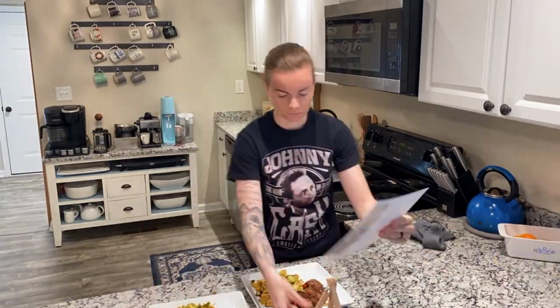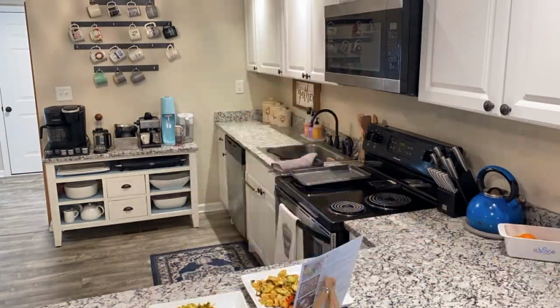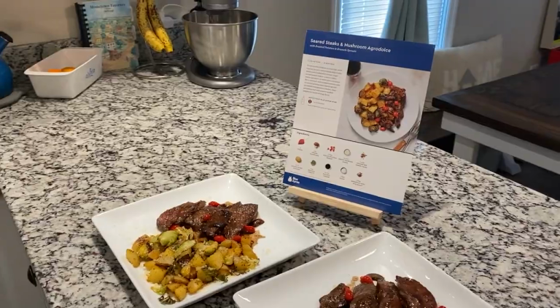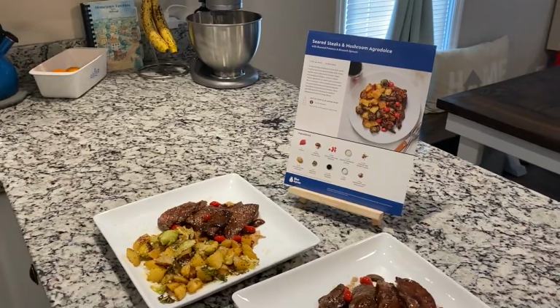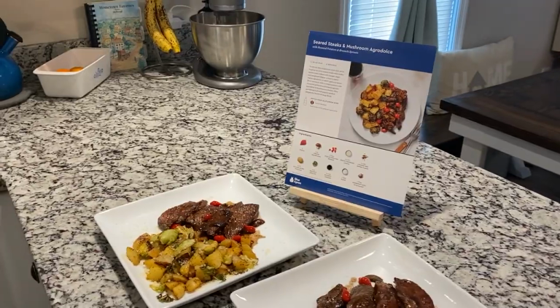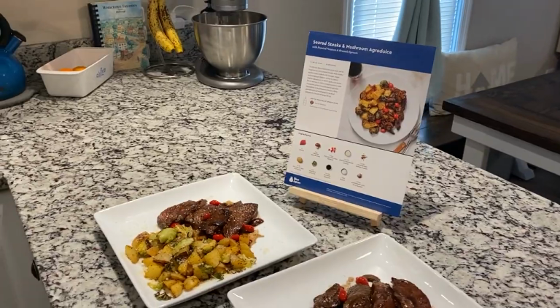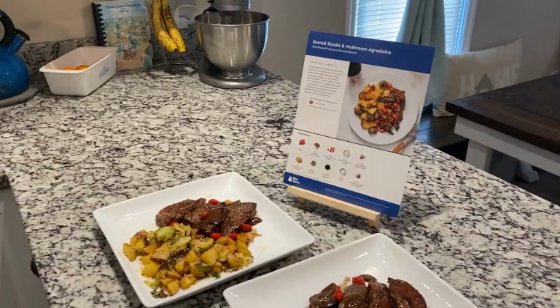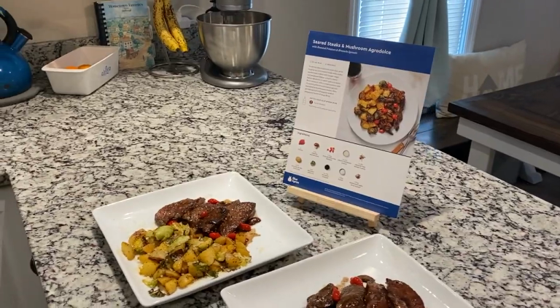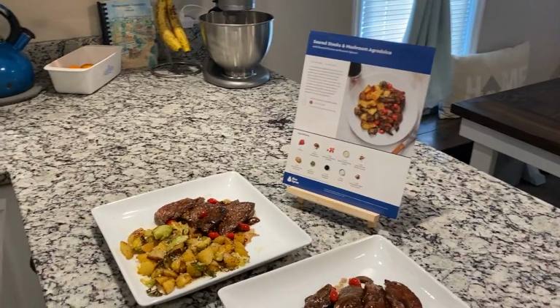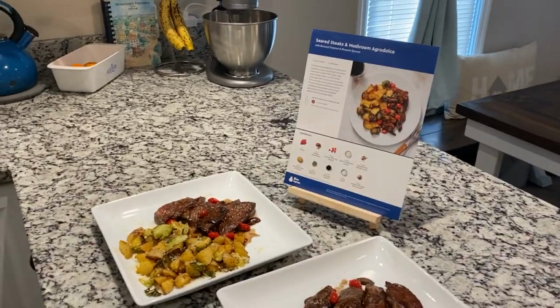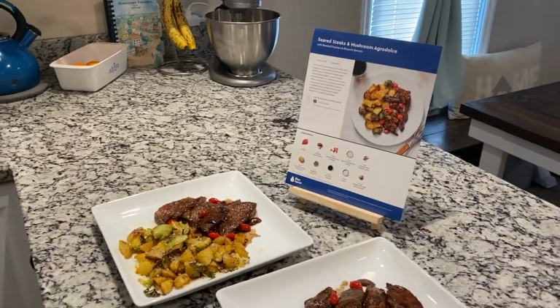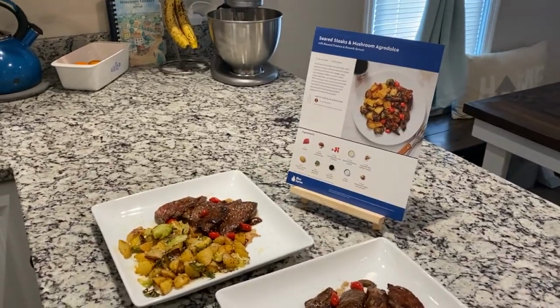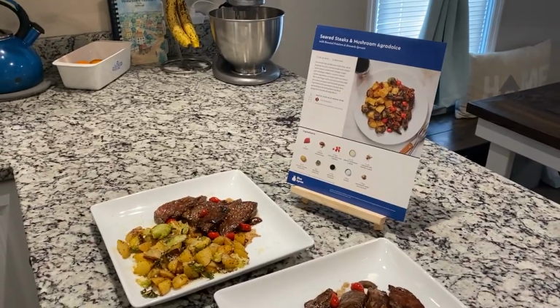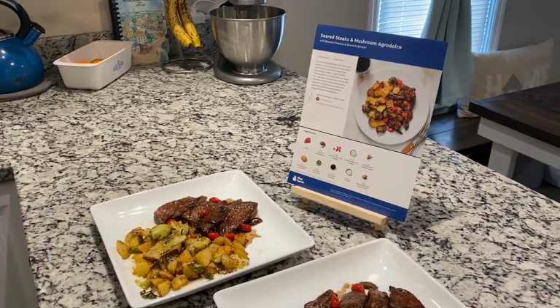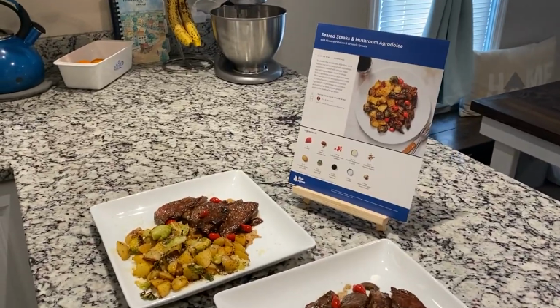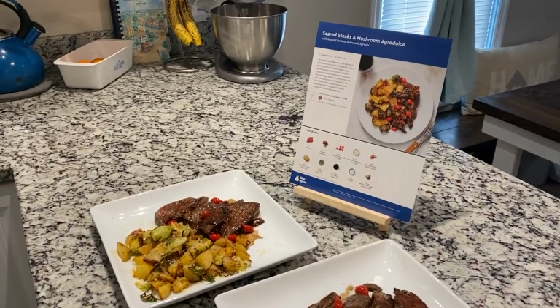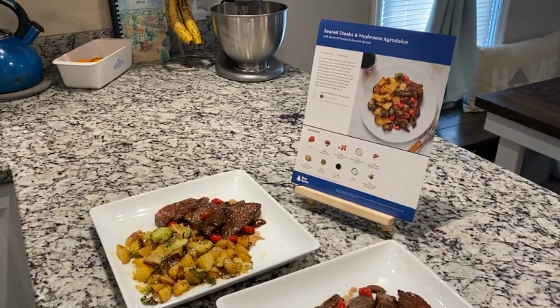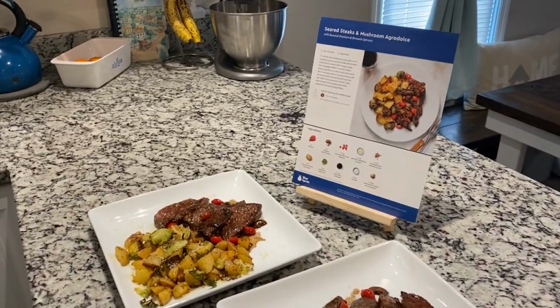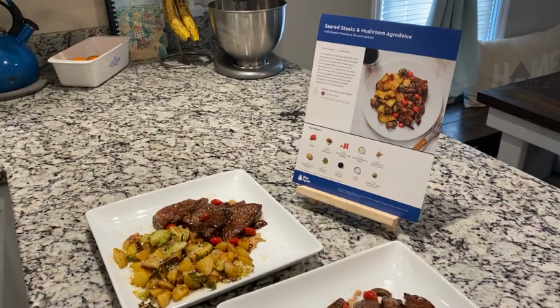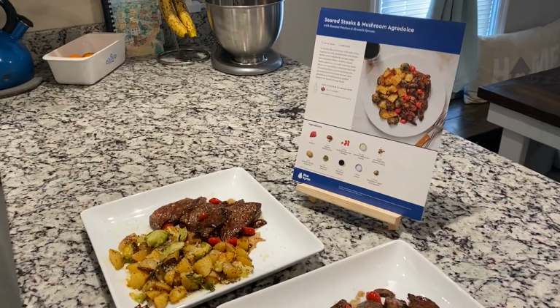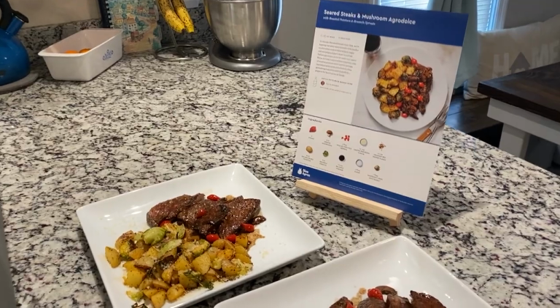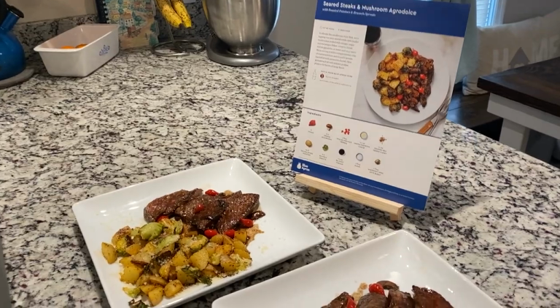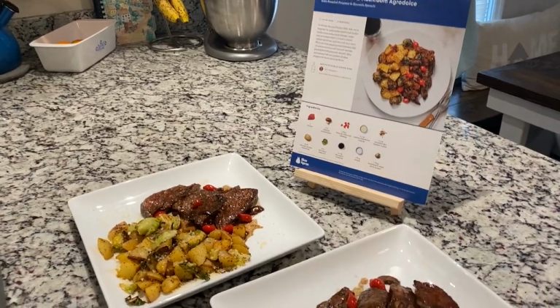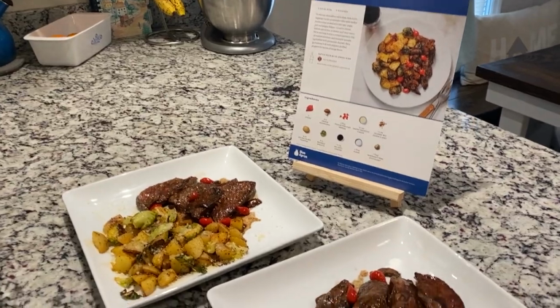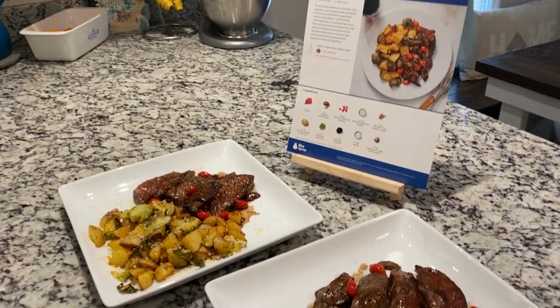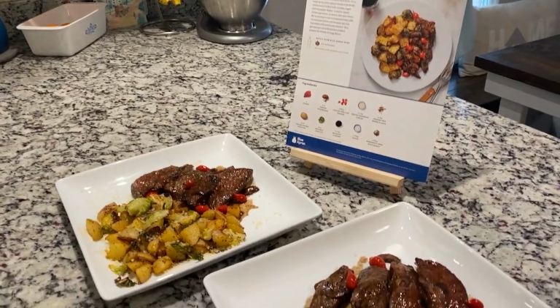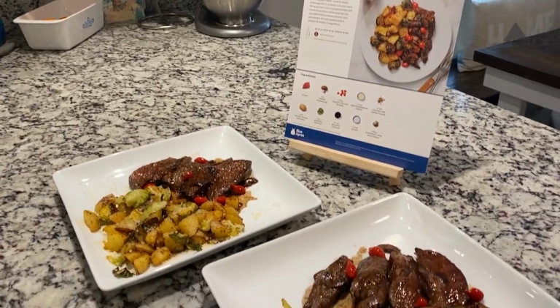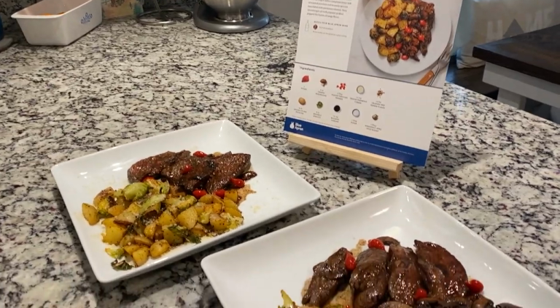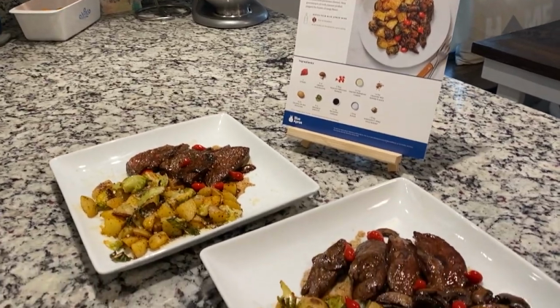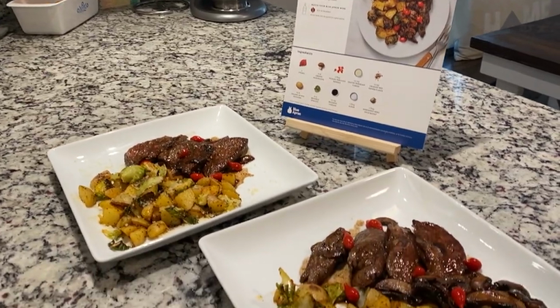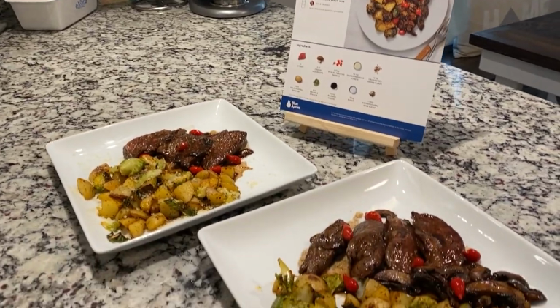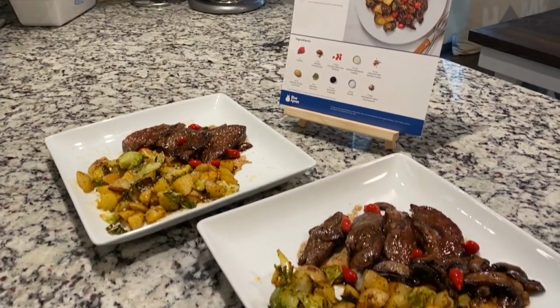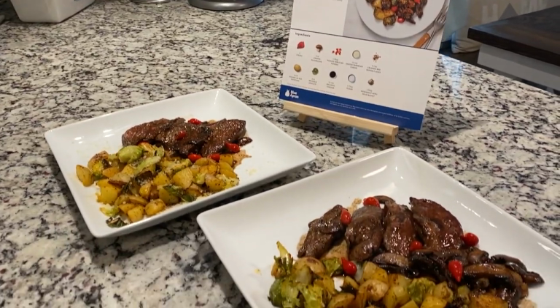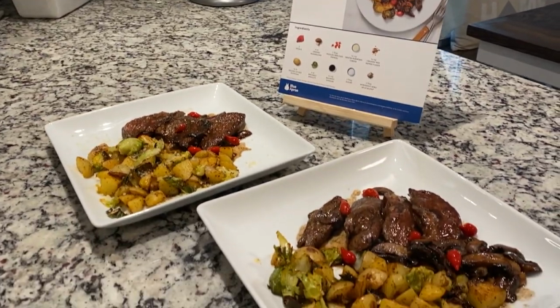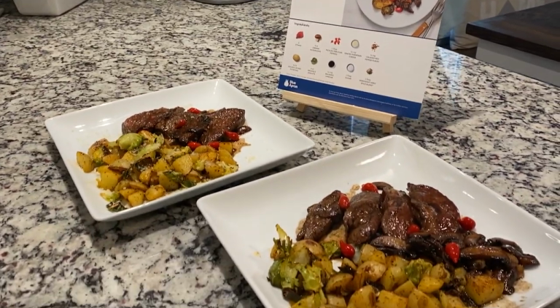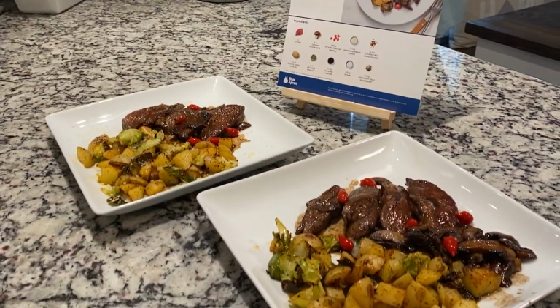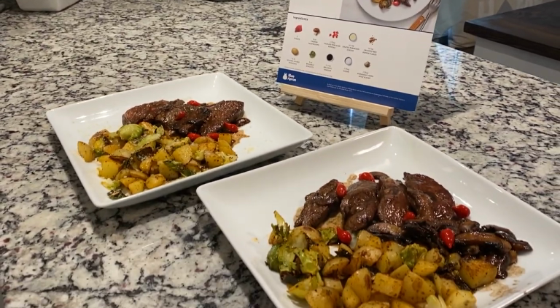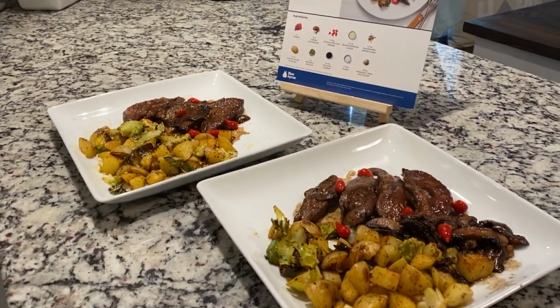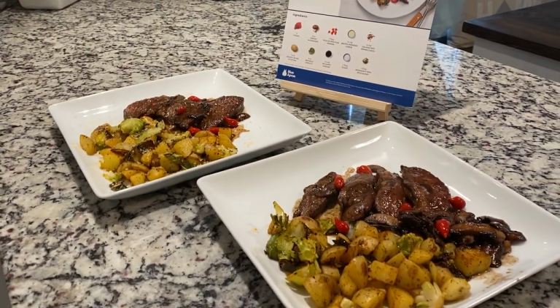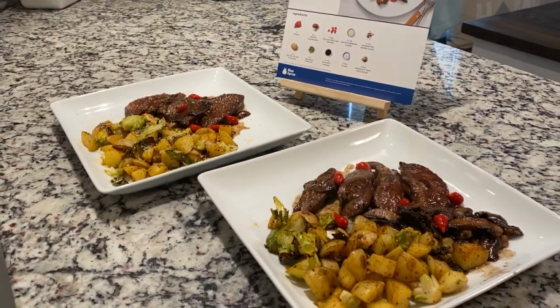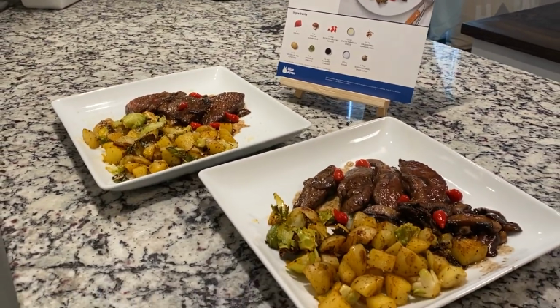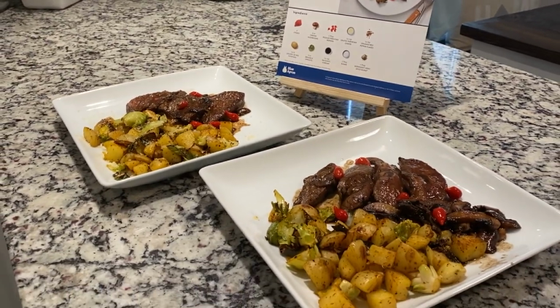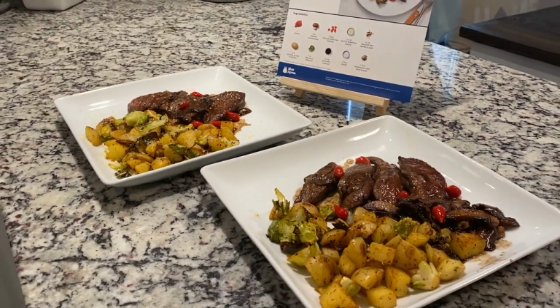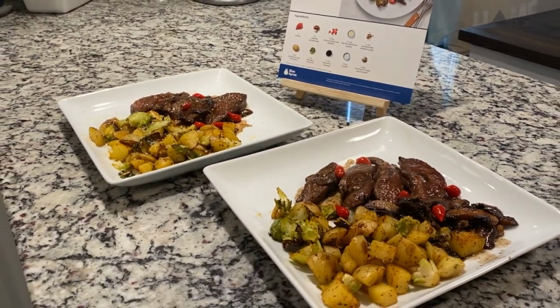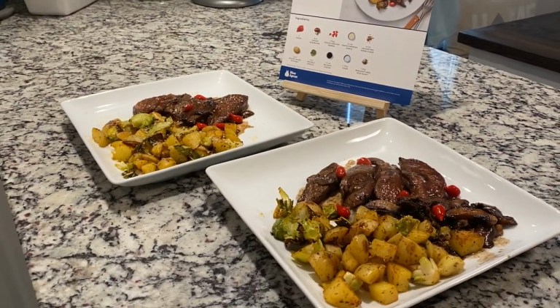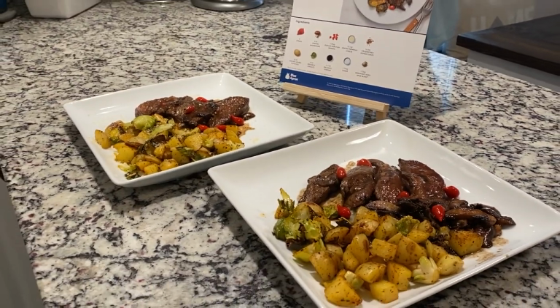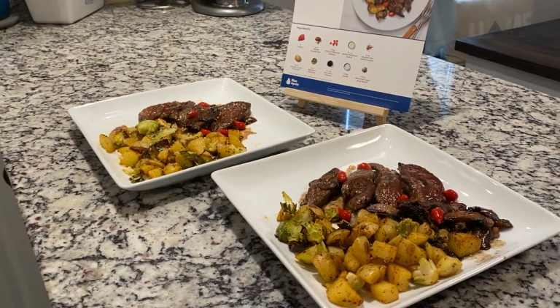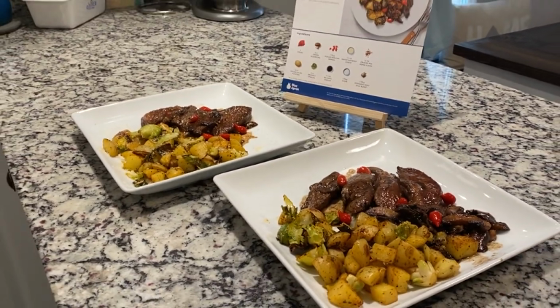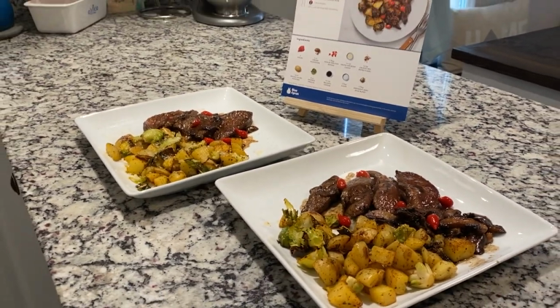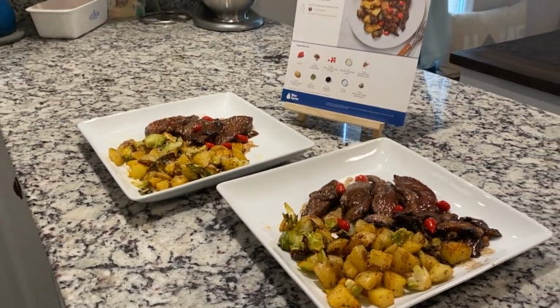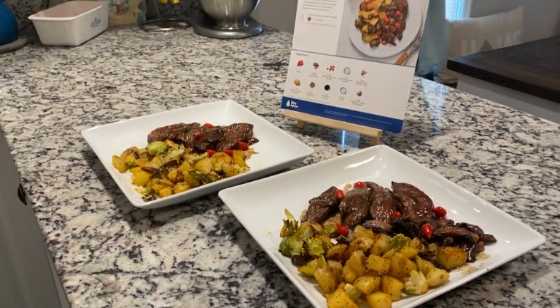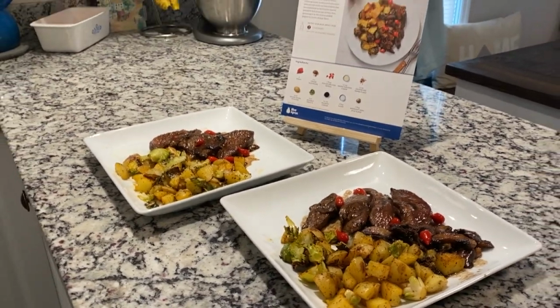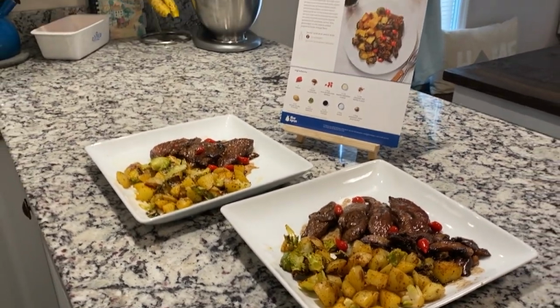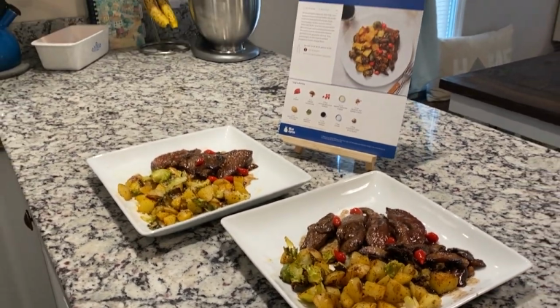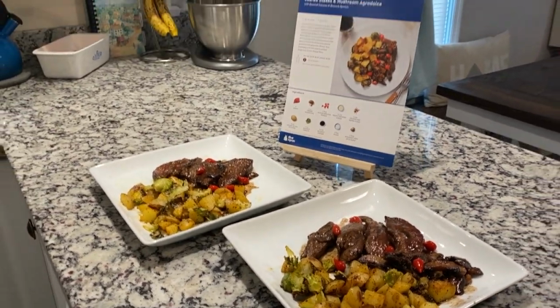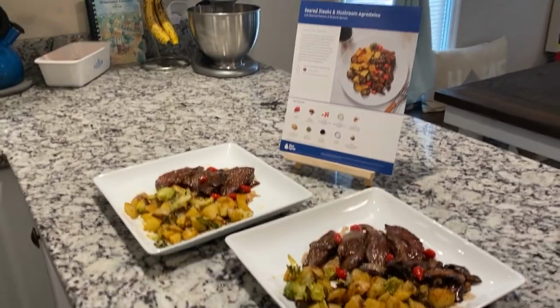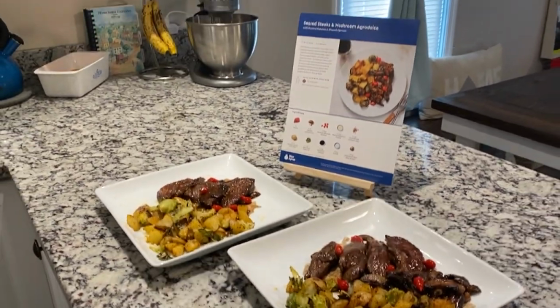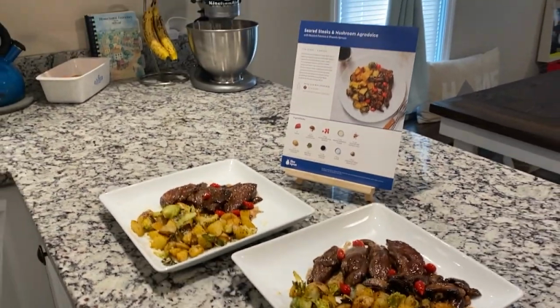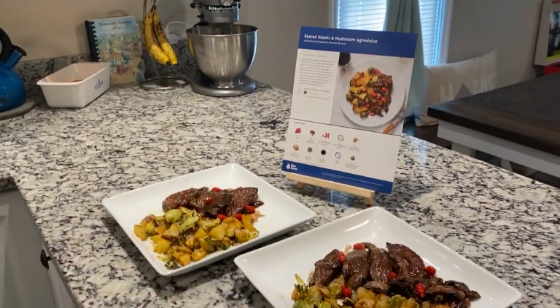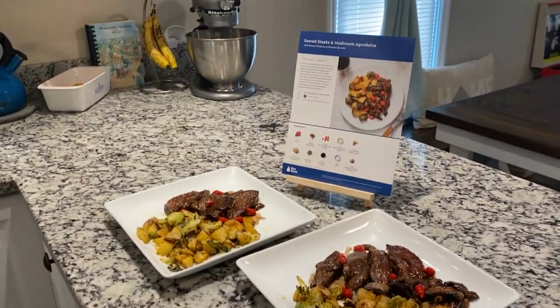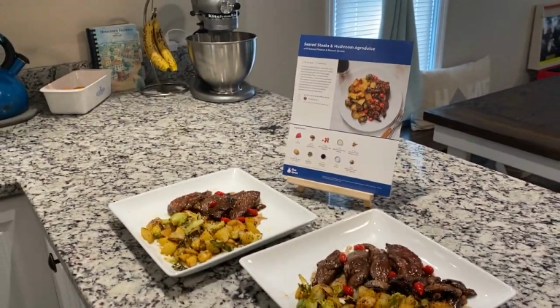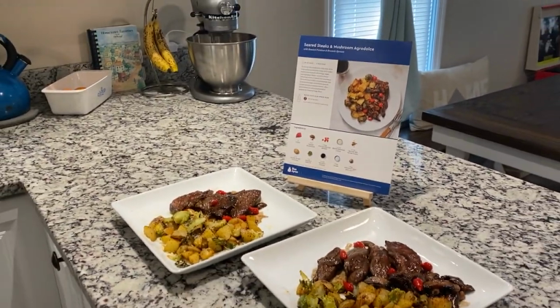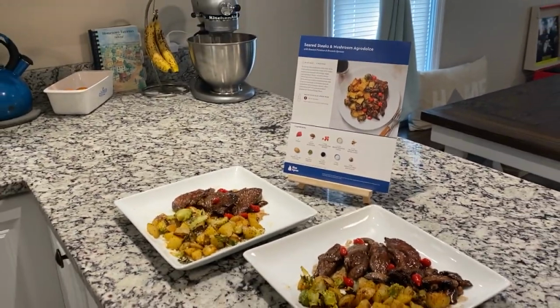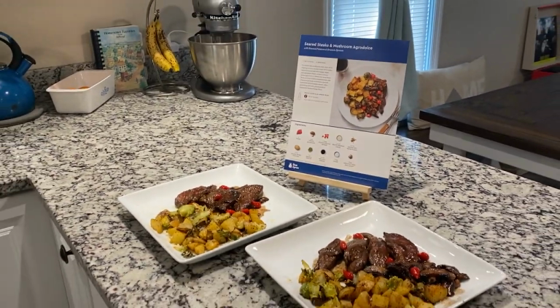Here's the final product of the Seared Steak and Mushrooms. I'm super excited about our first meal with Blue Apron.